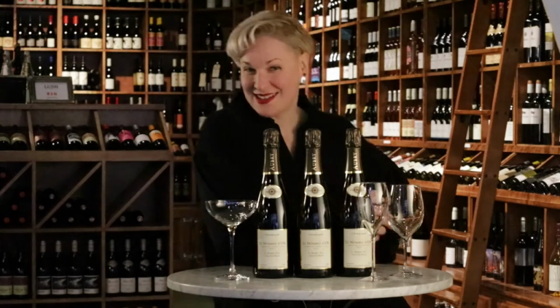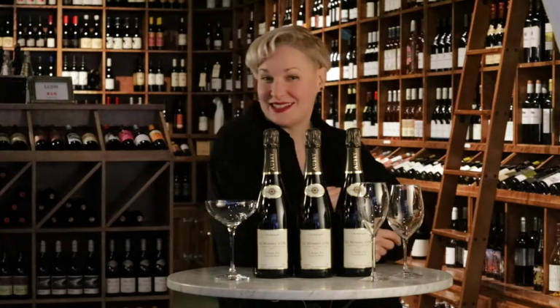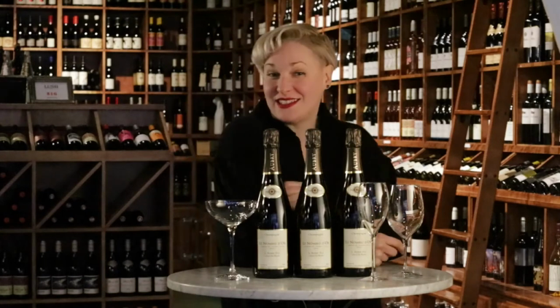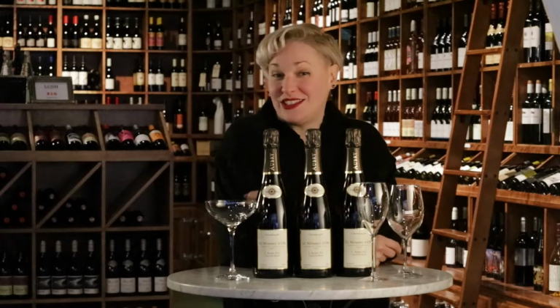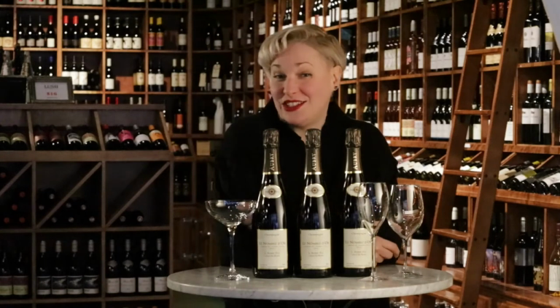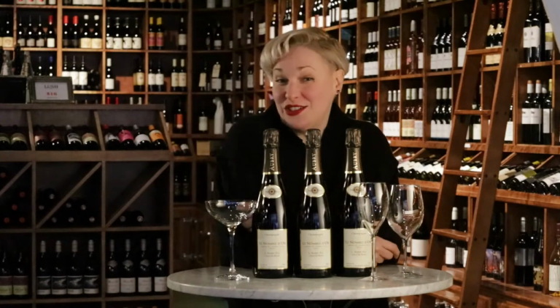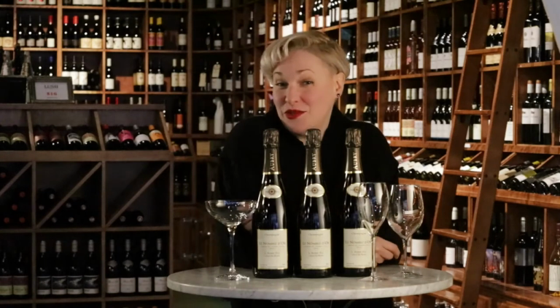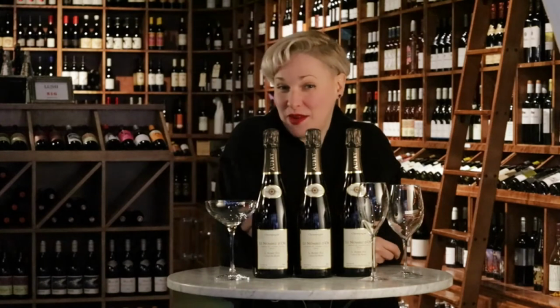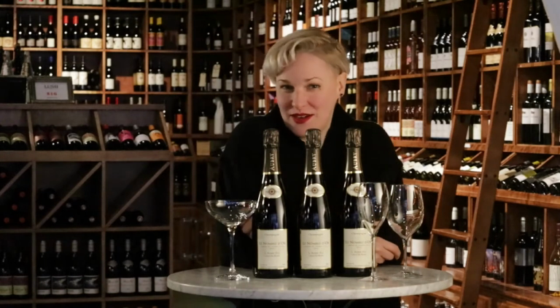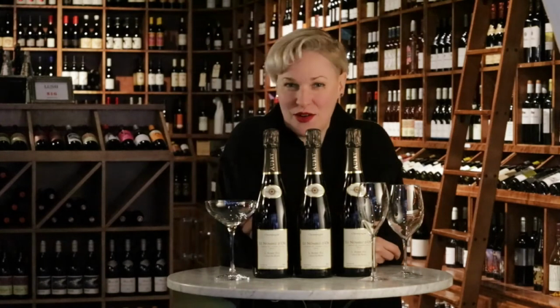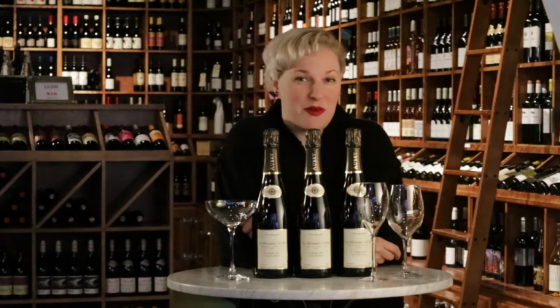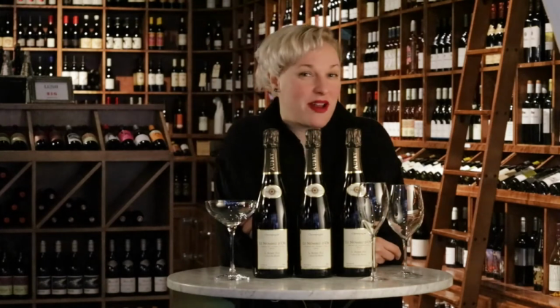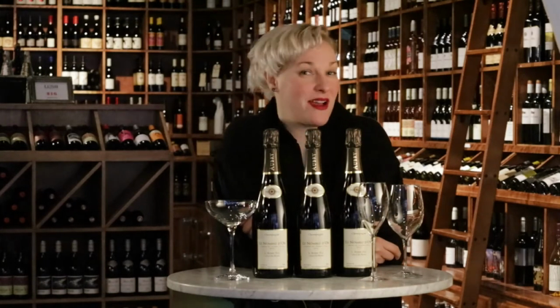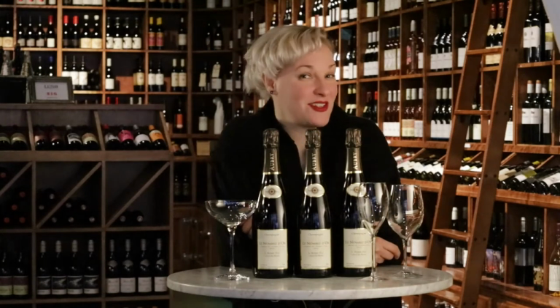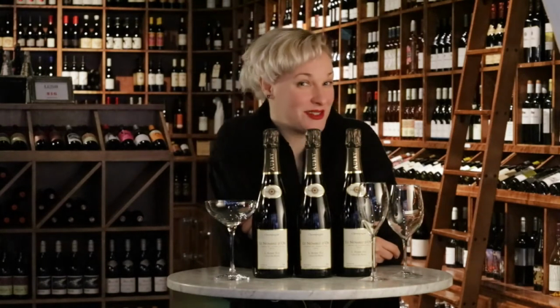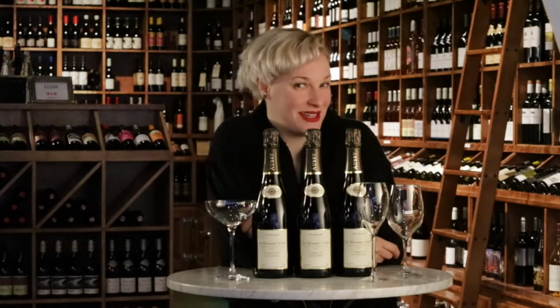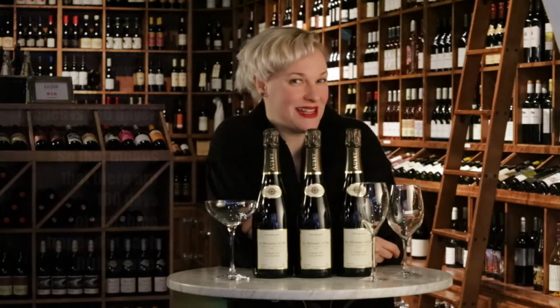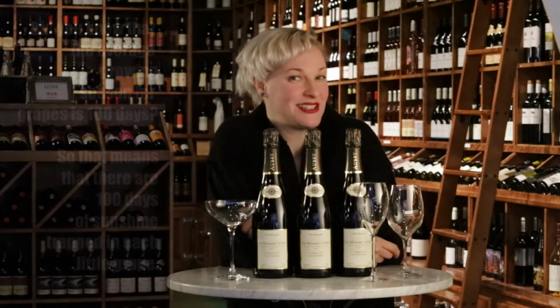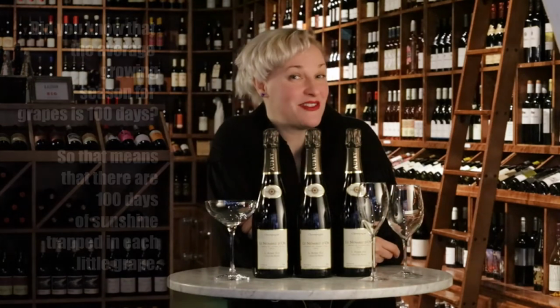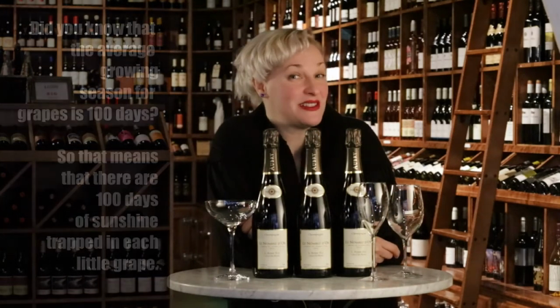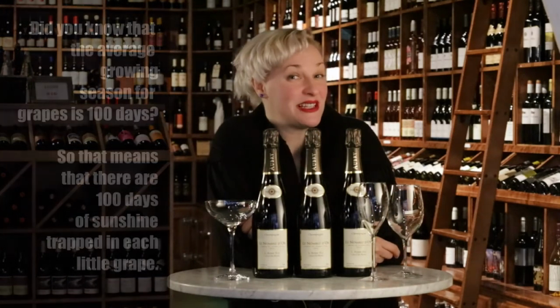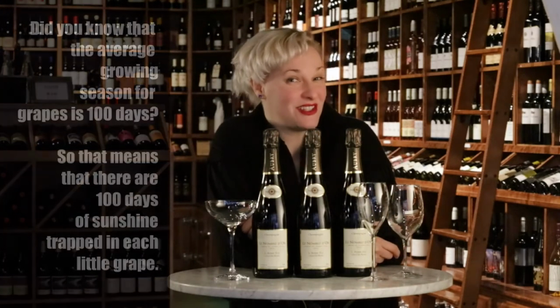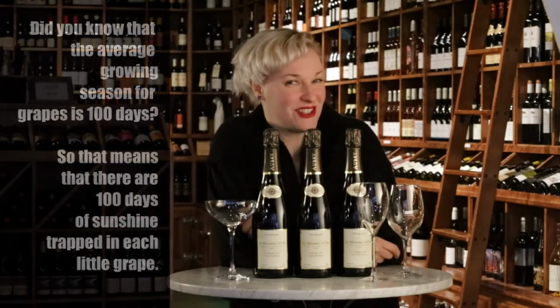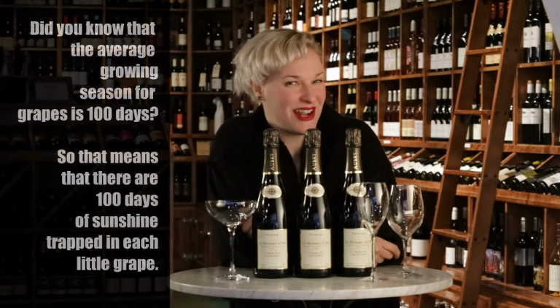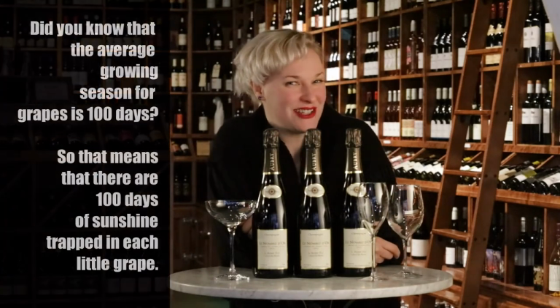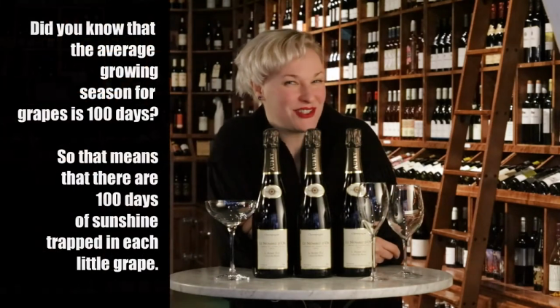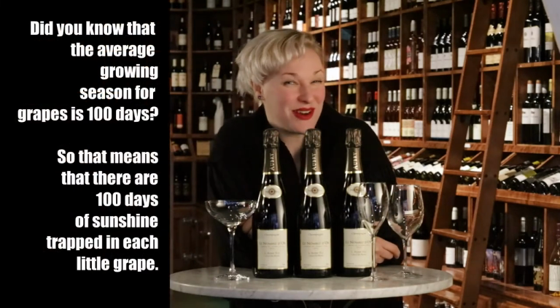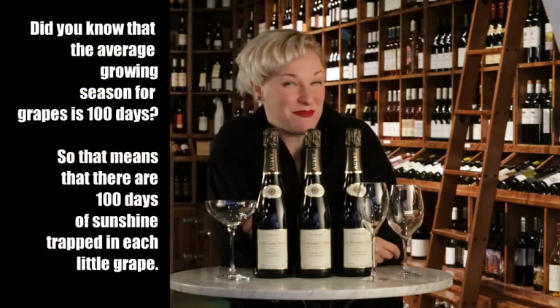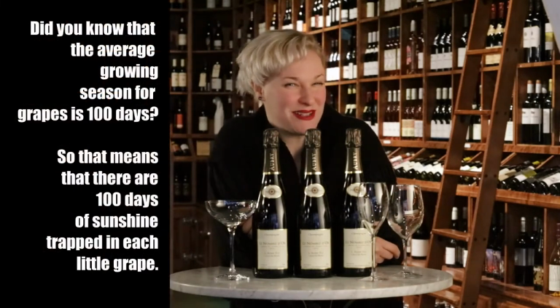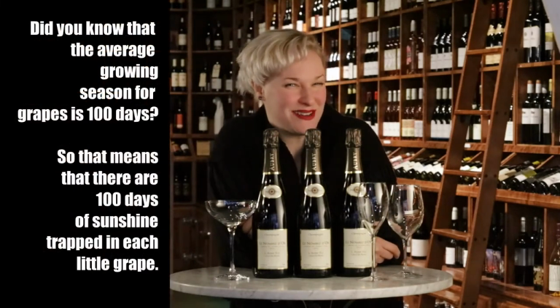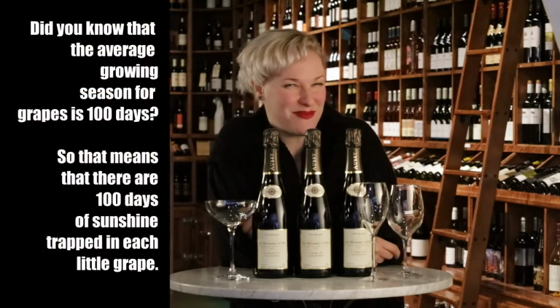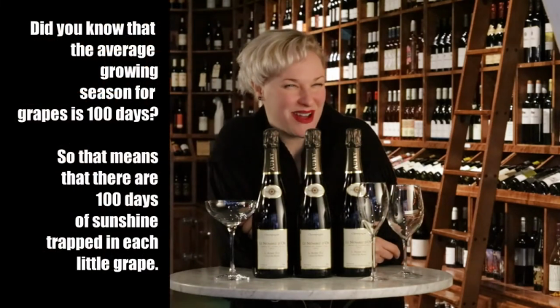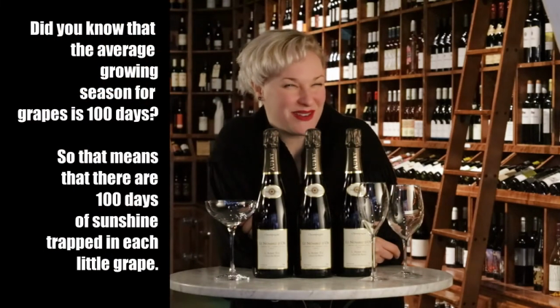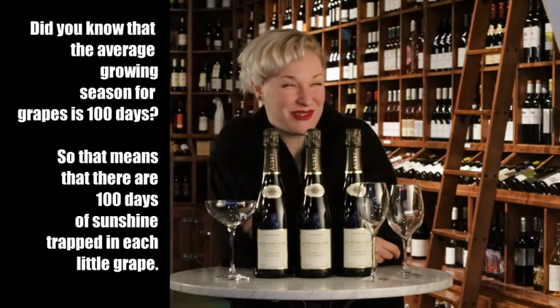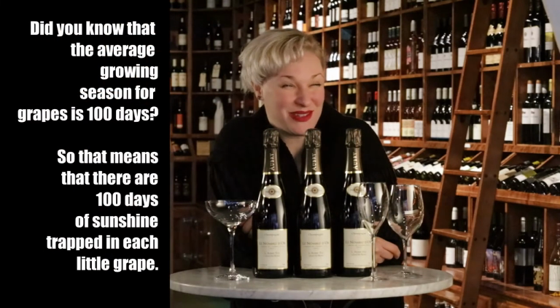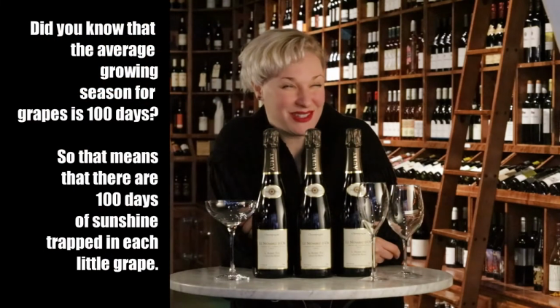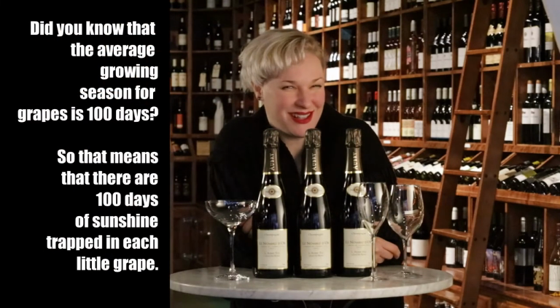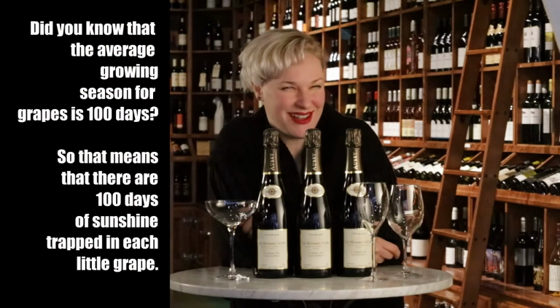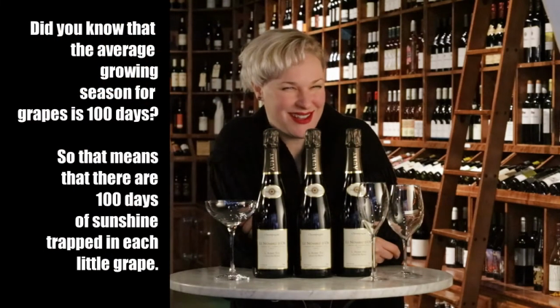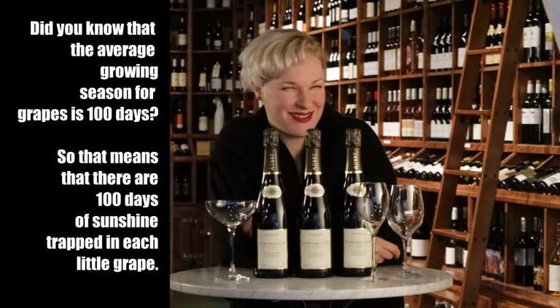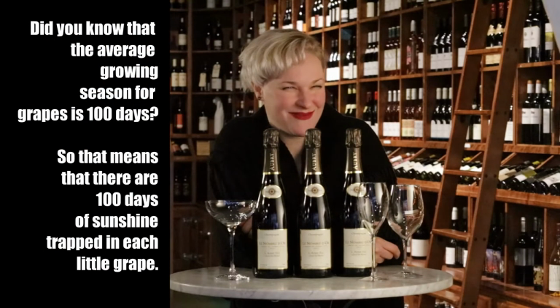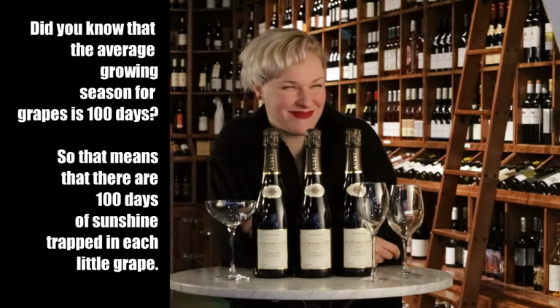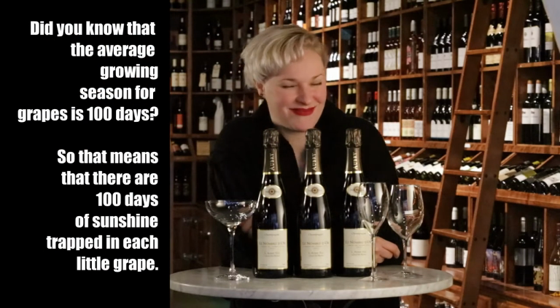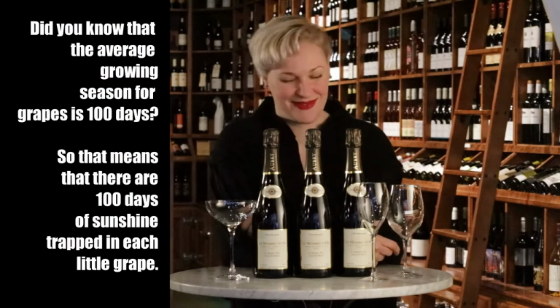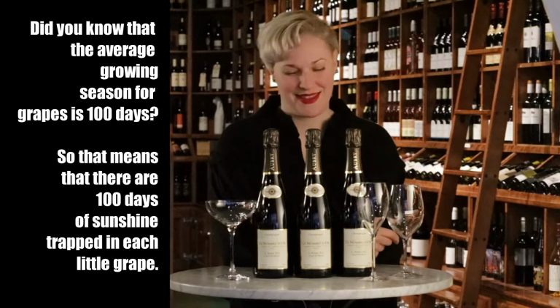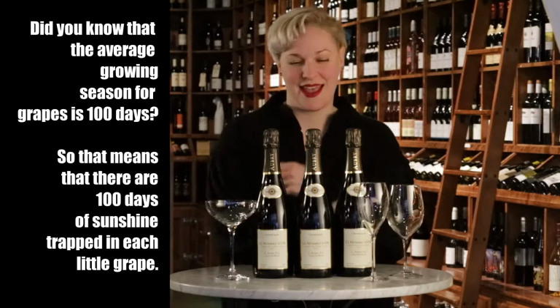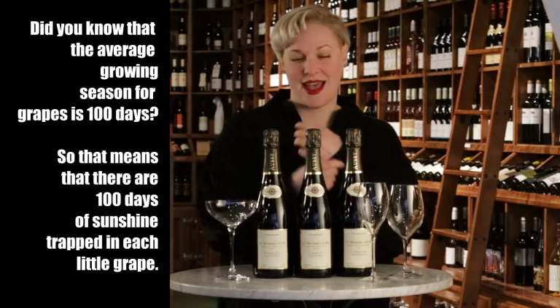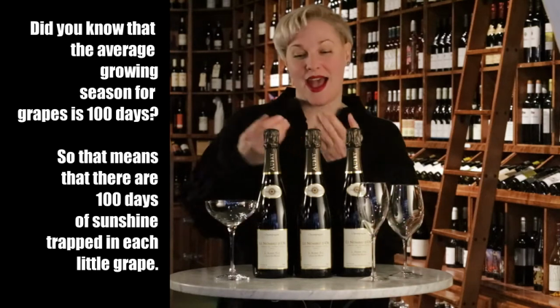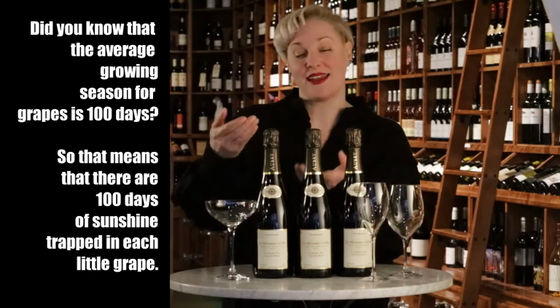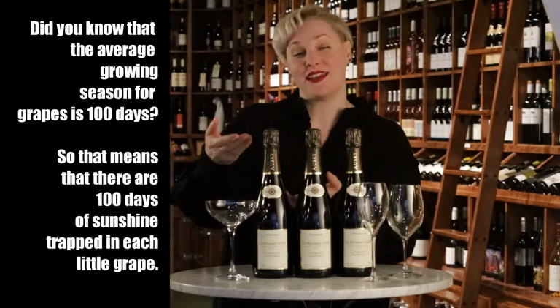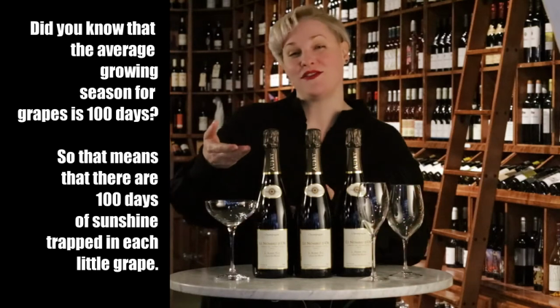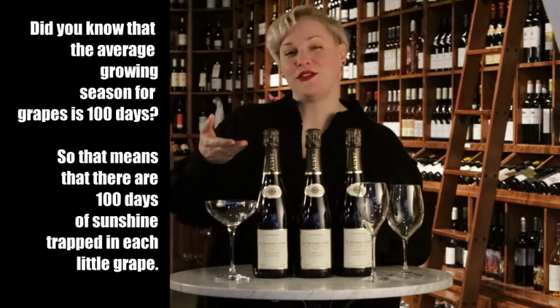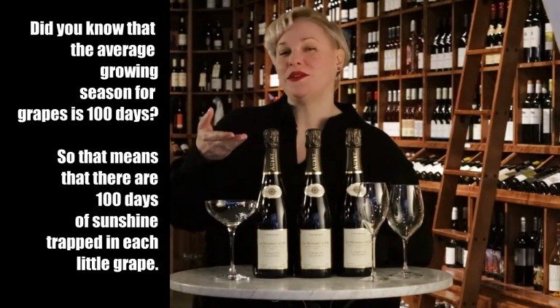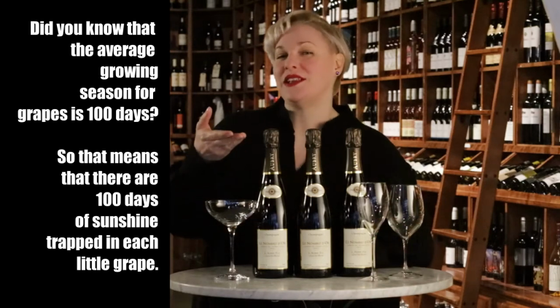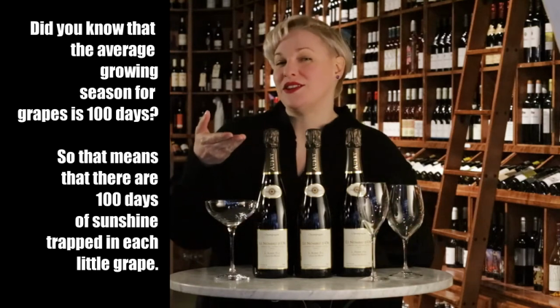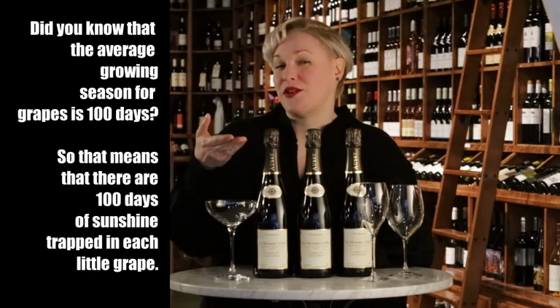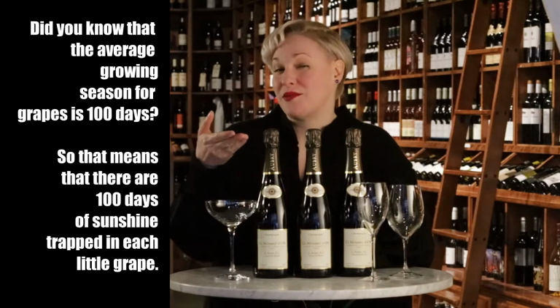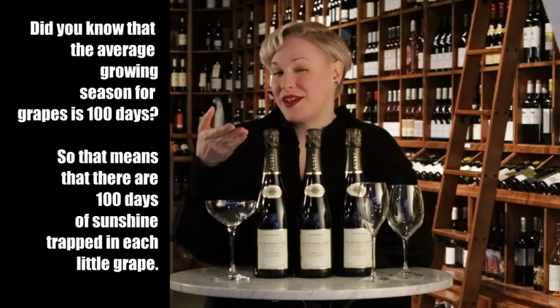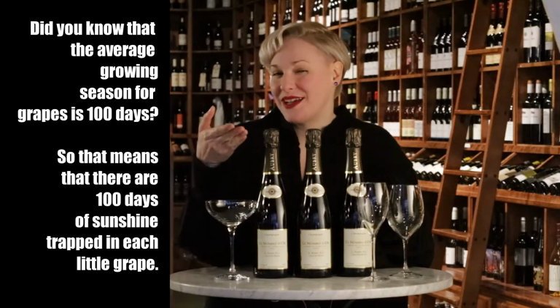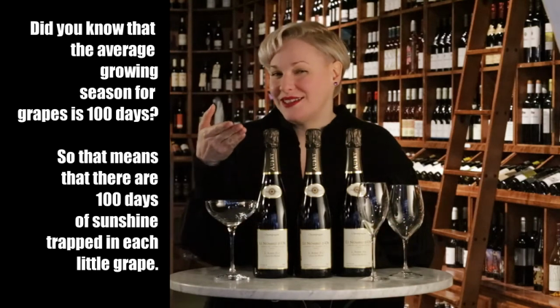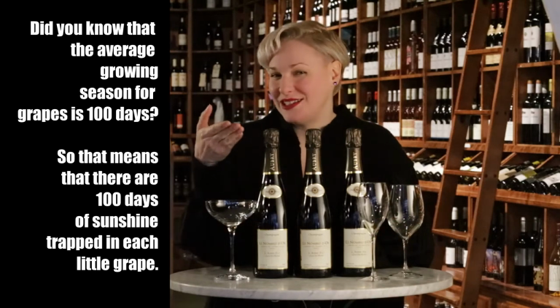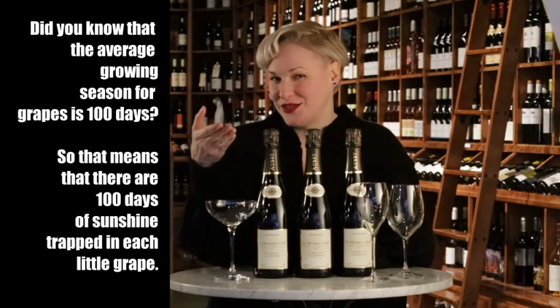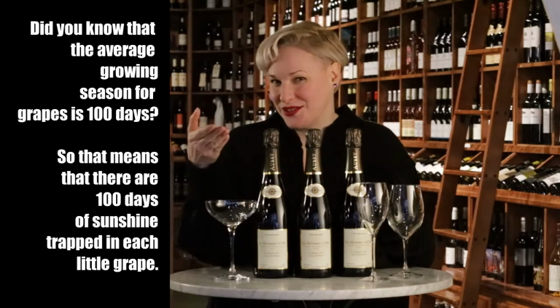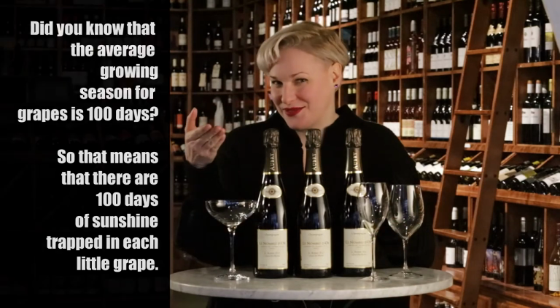Do you want to know what a hundred days of sunshine trapped in a bottle looks like? I give you Lenovo Dior.